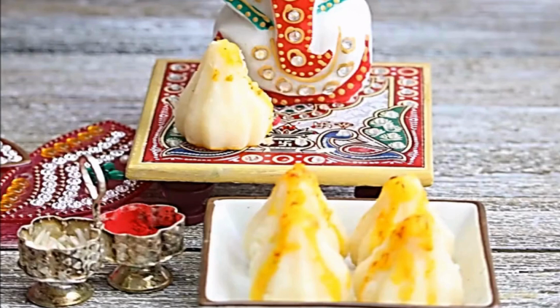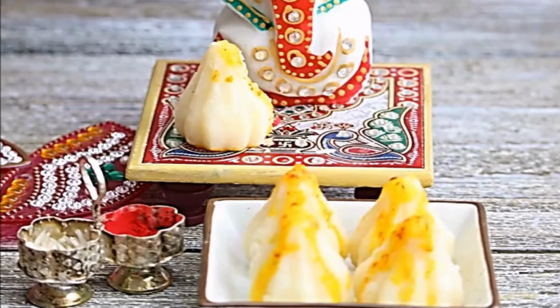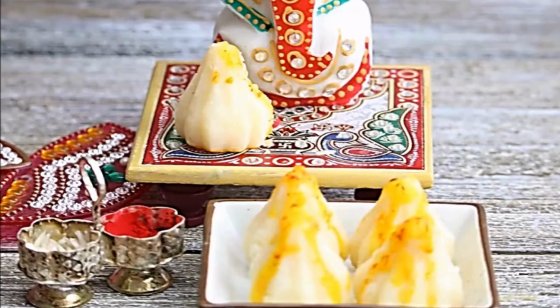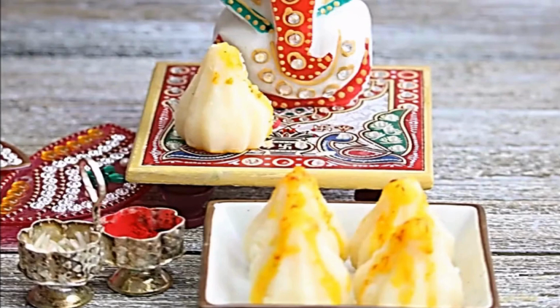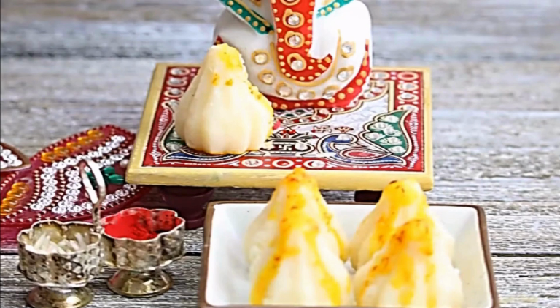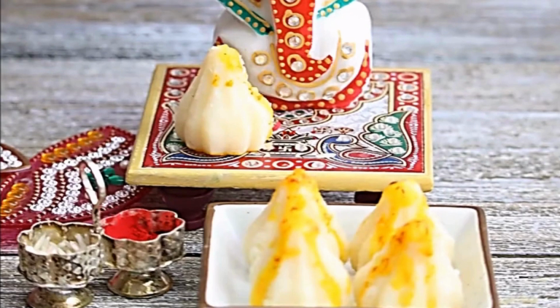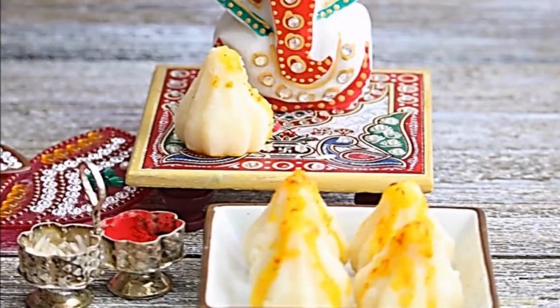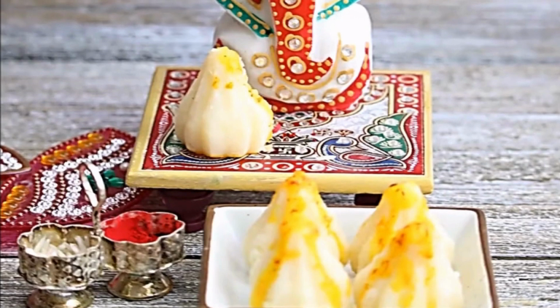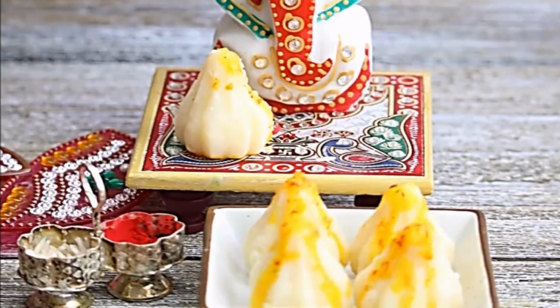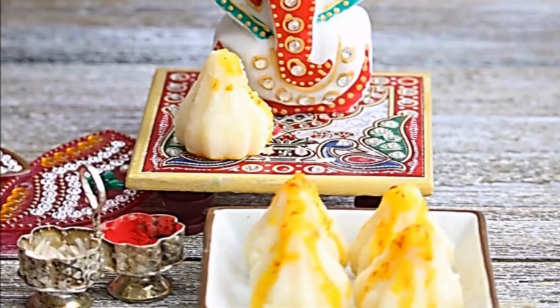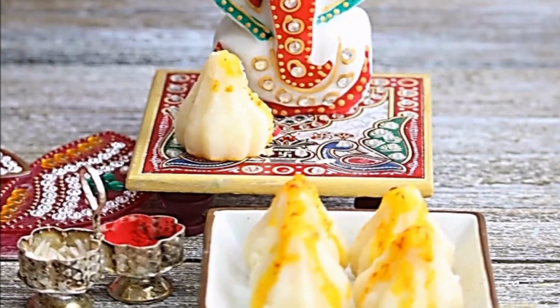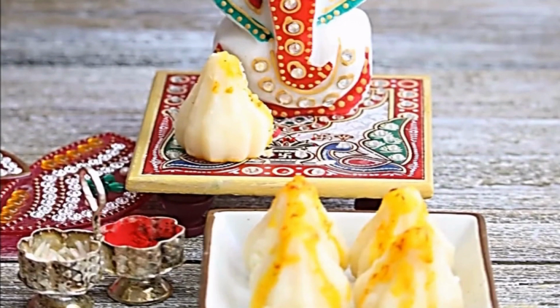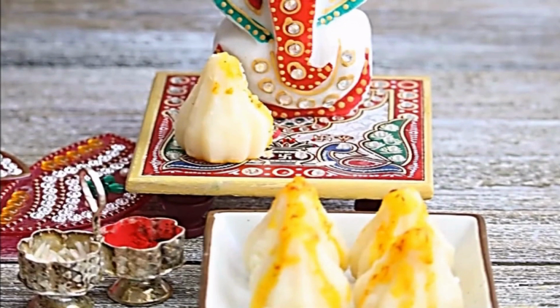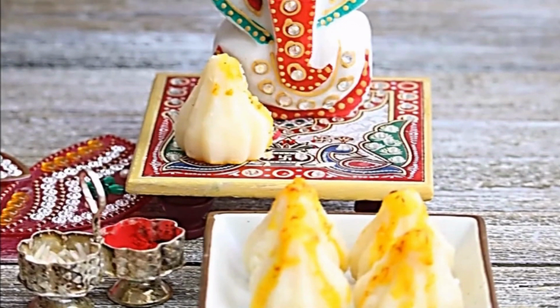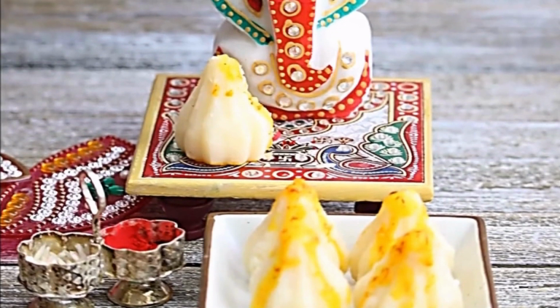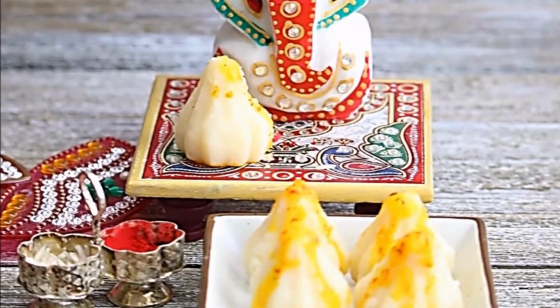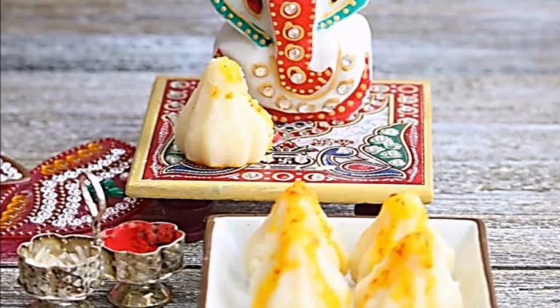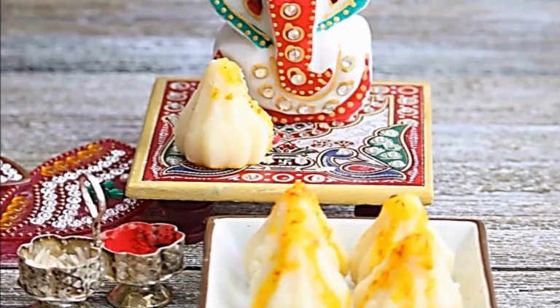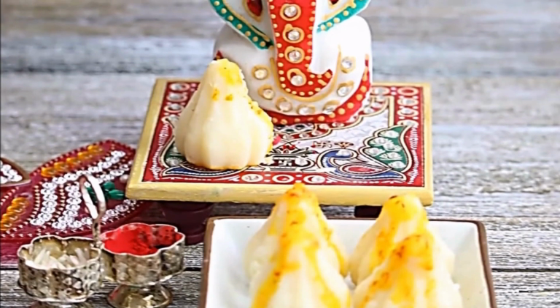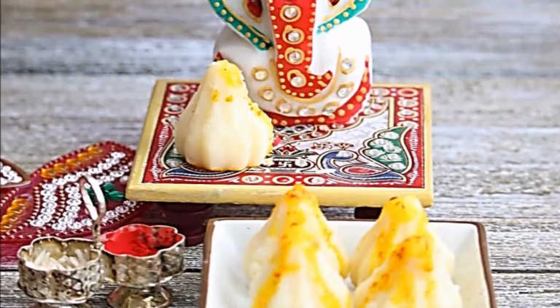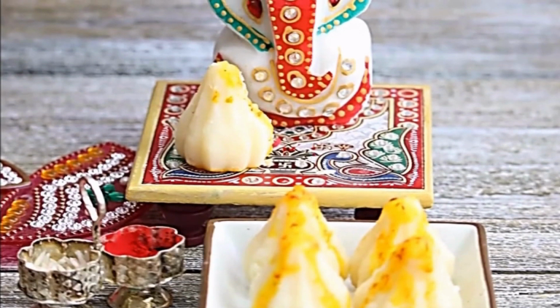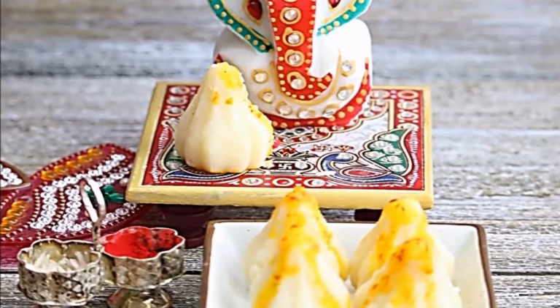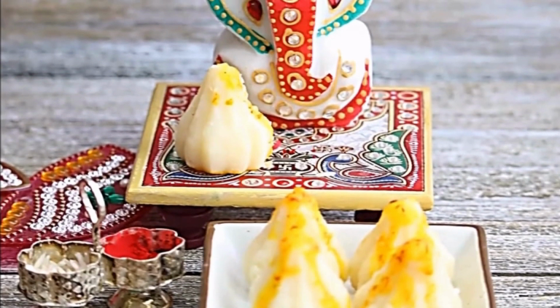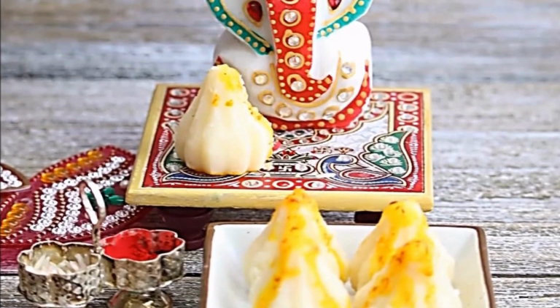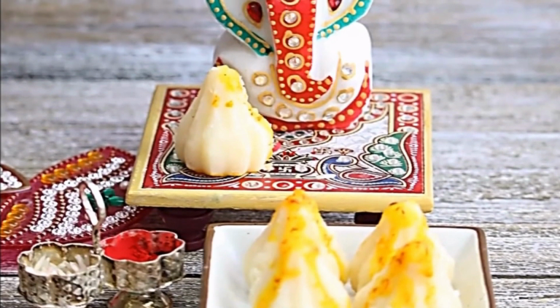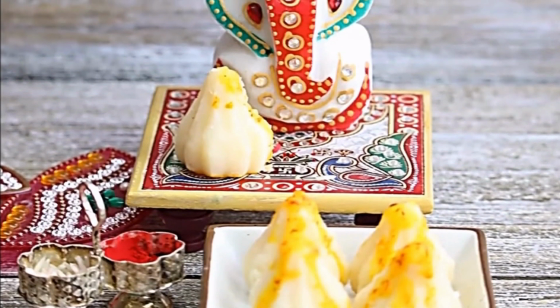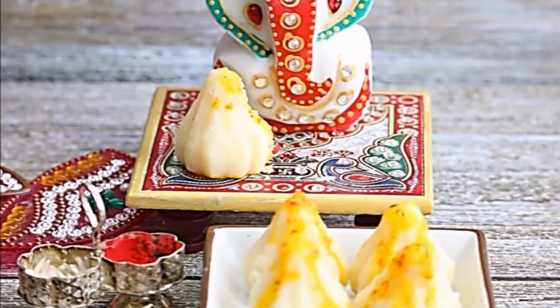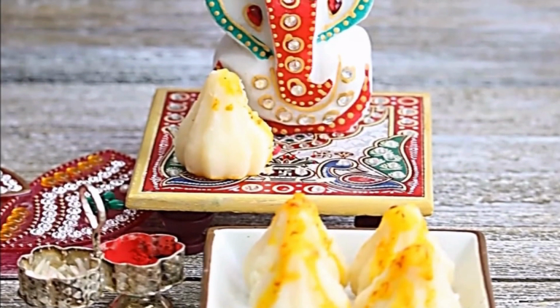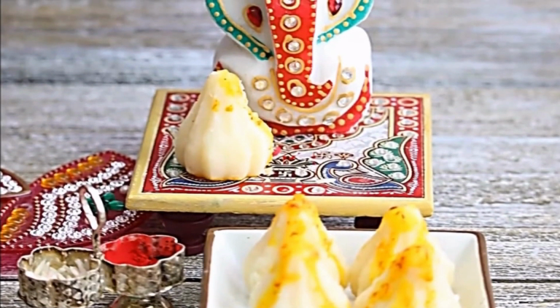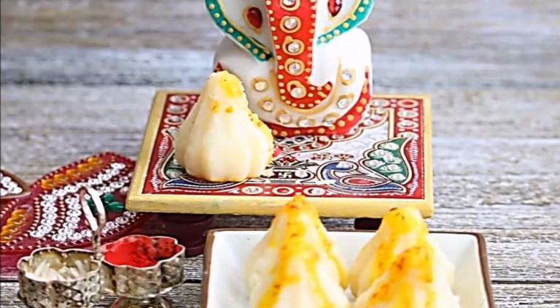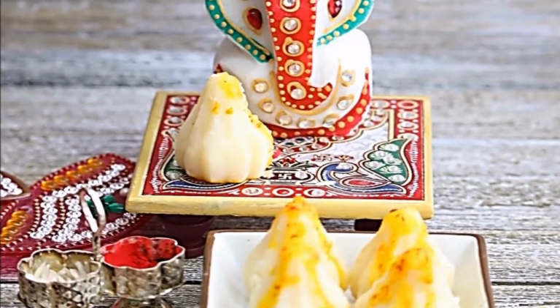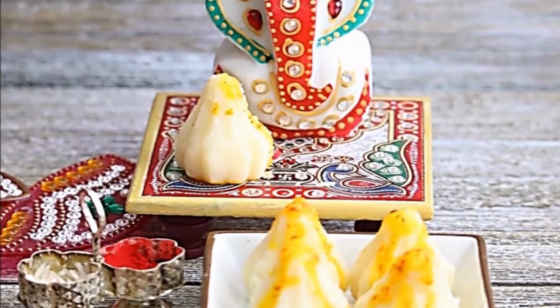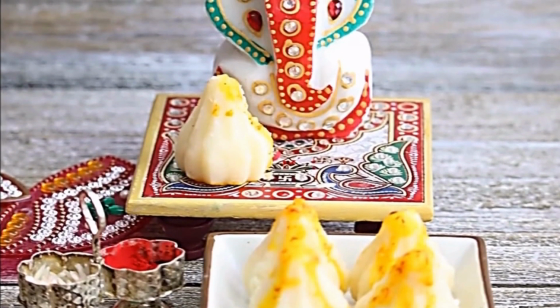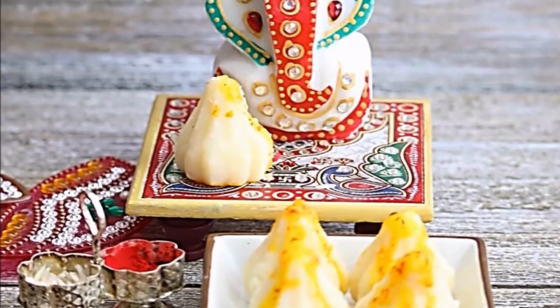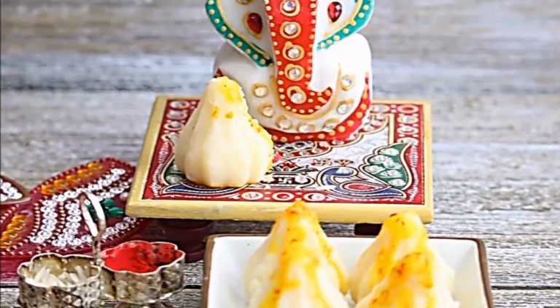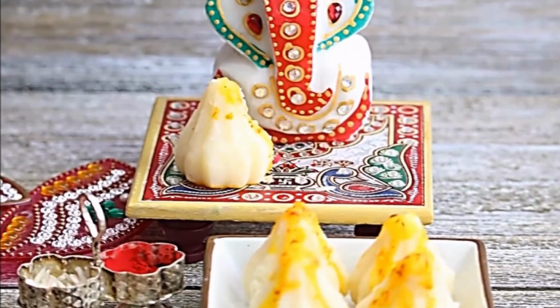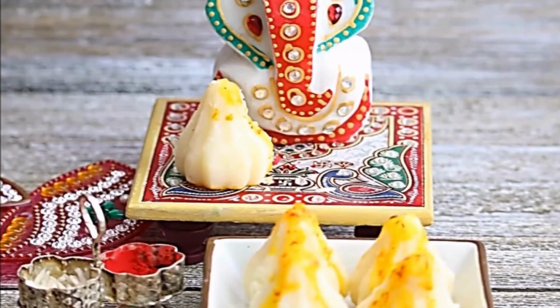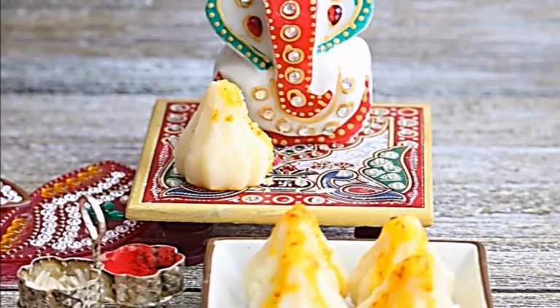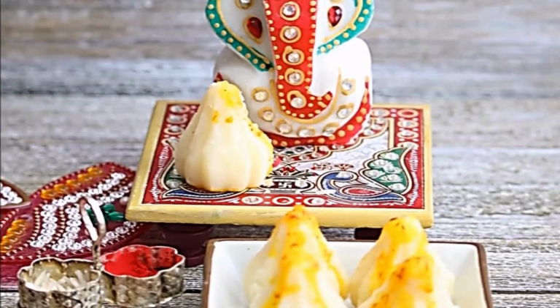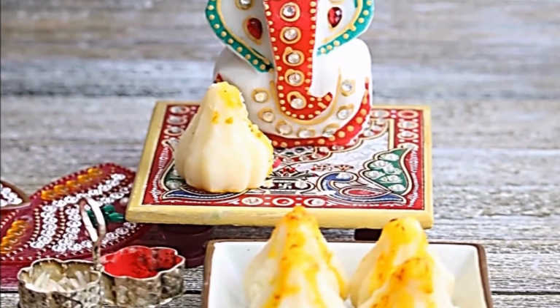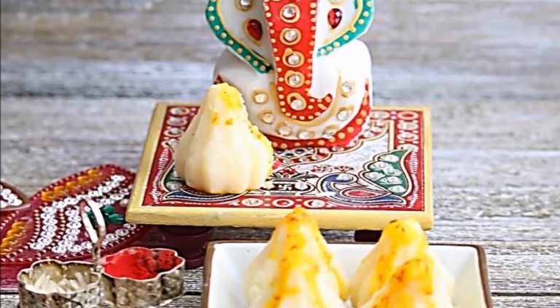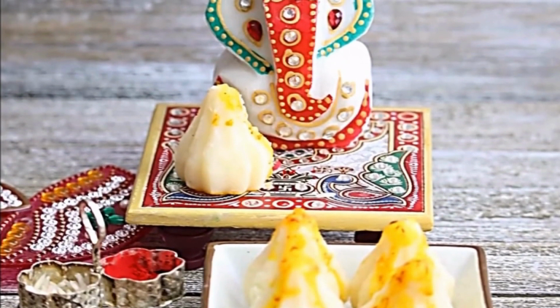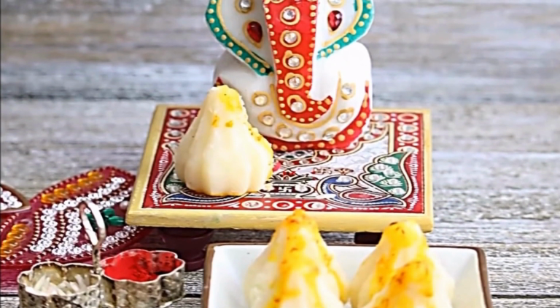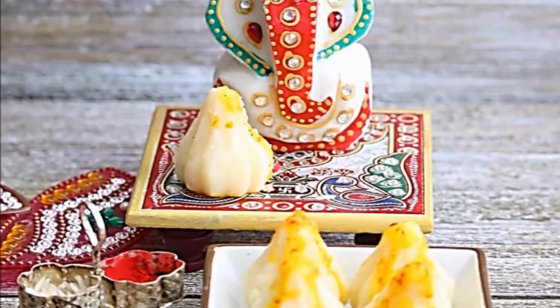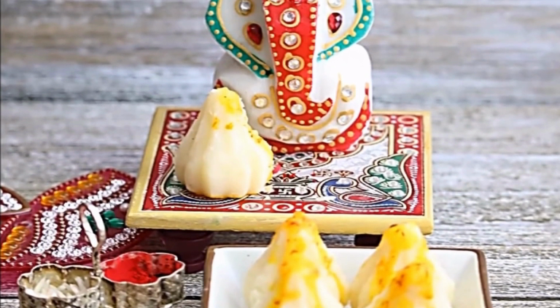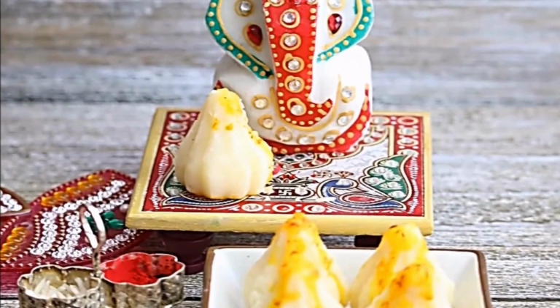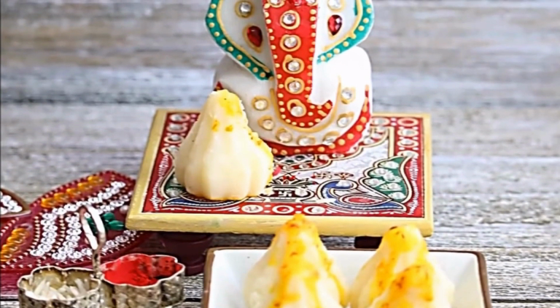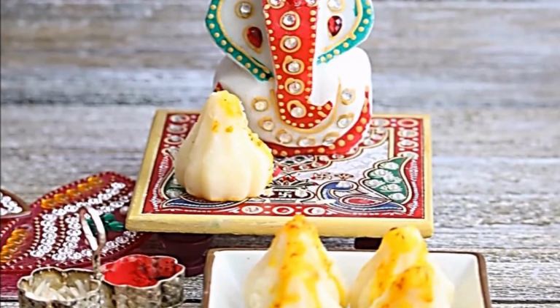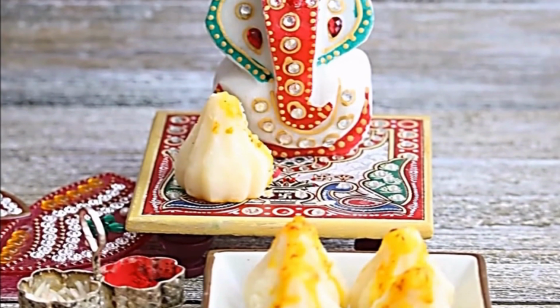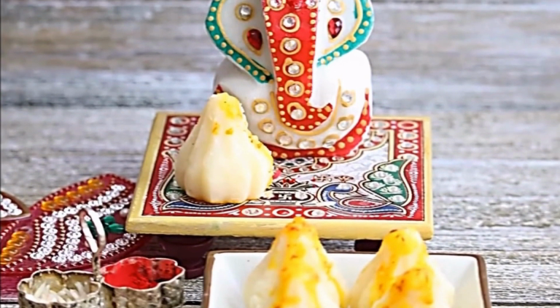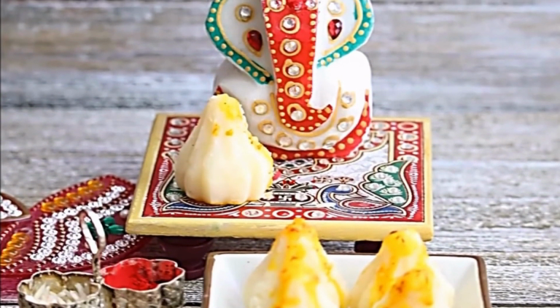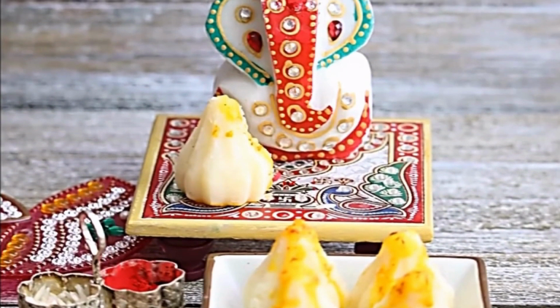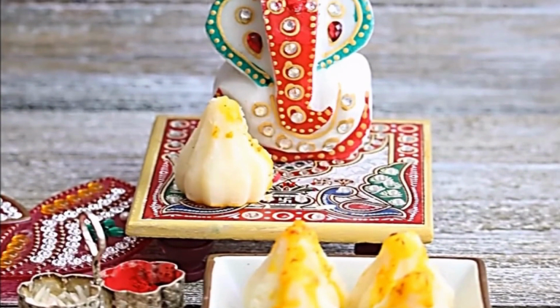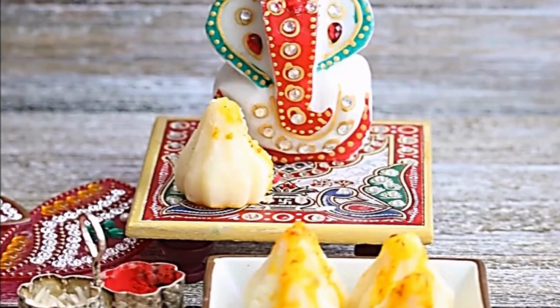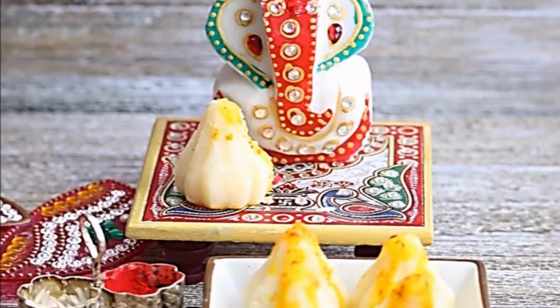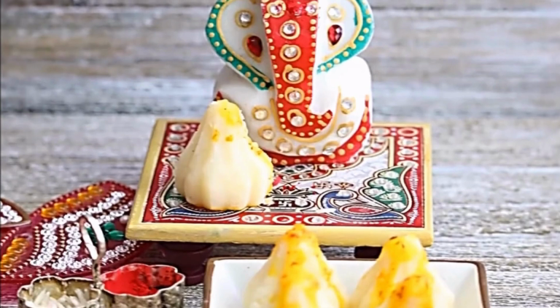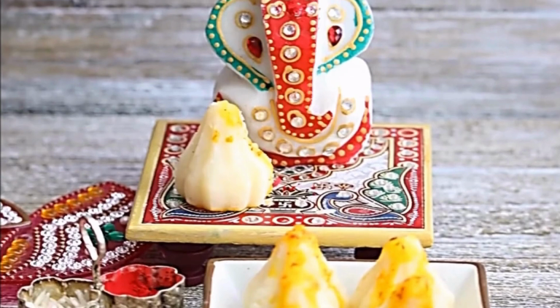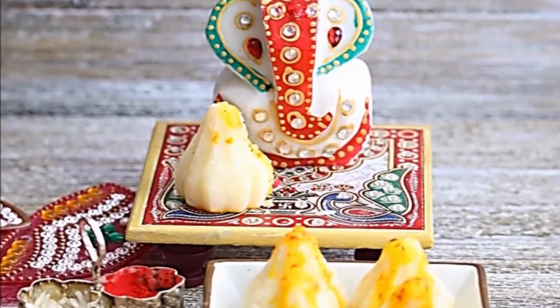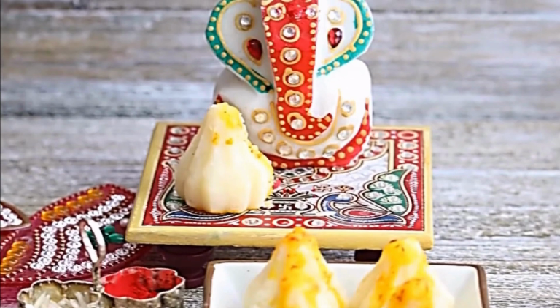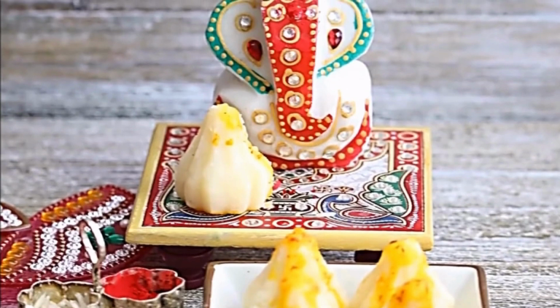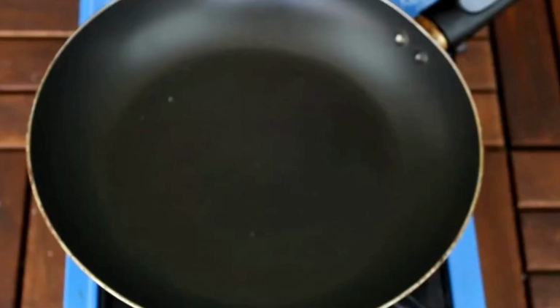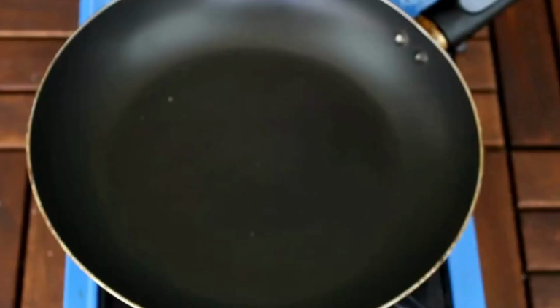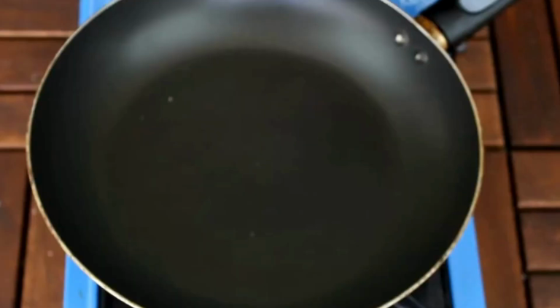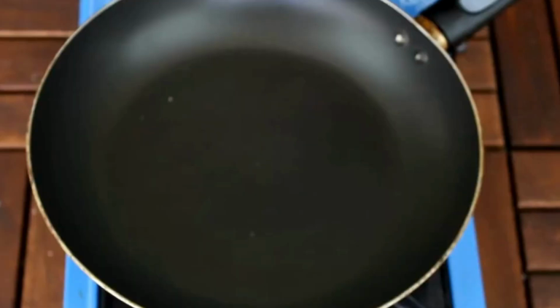Hello friends, welcome to Rinku's Rasui. Today I am making suji mawa modak for prasad for Ganesh Ji.